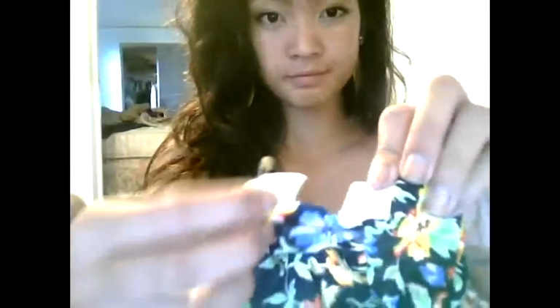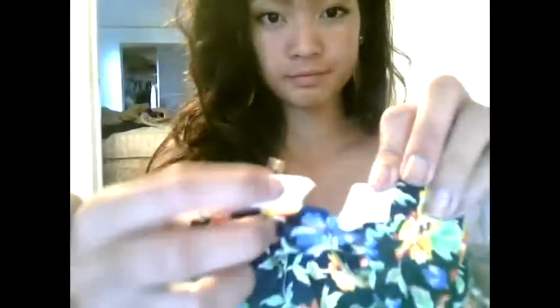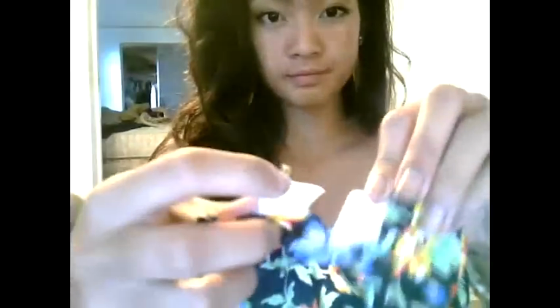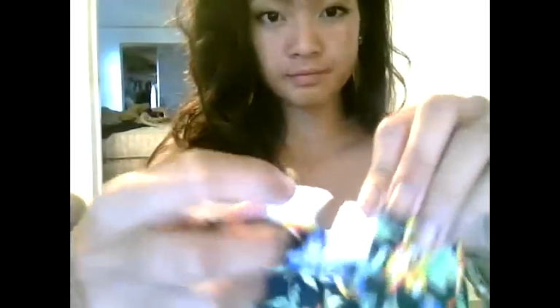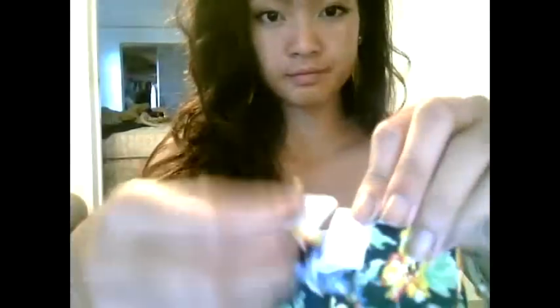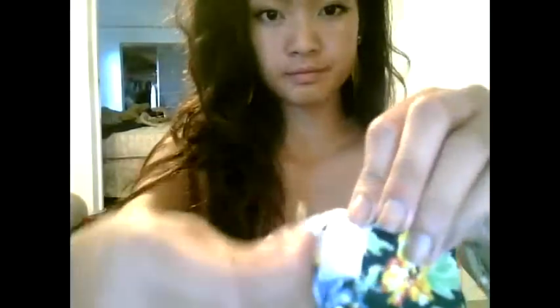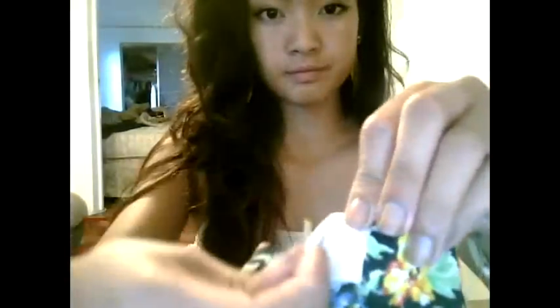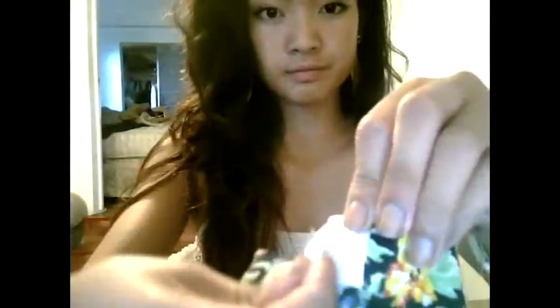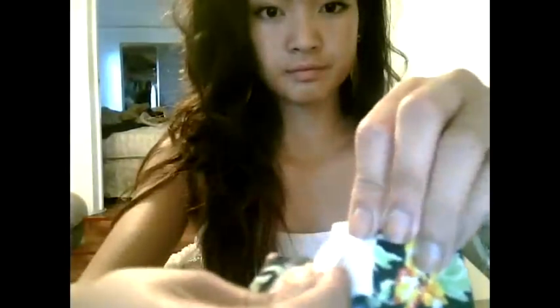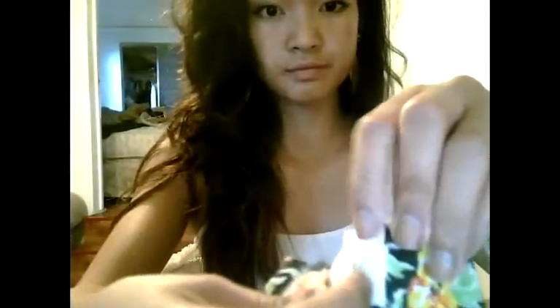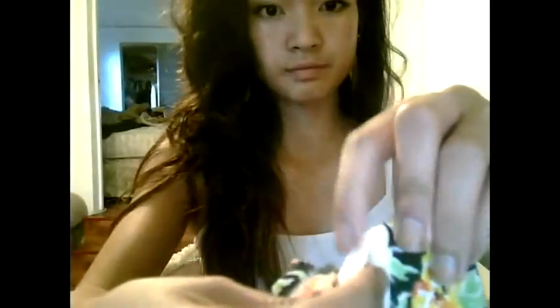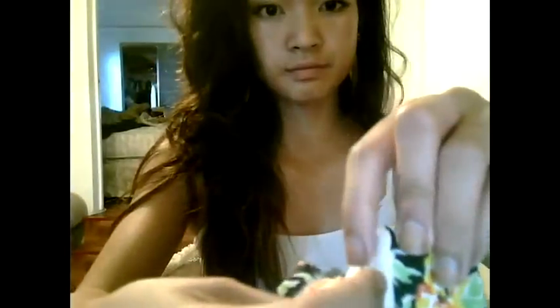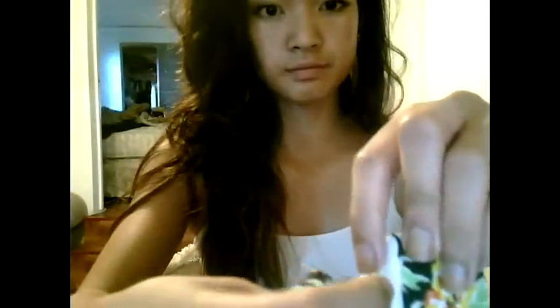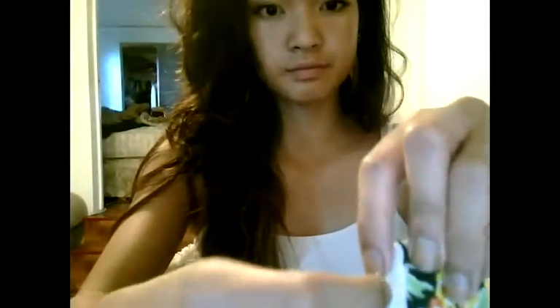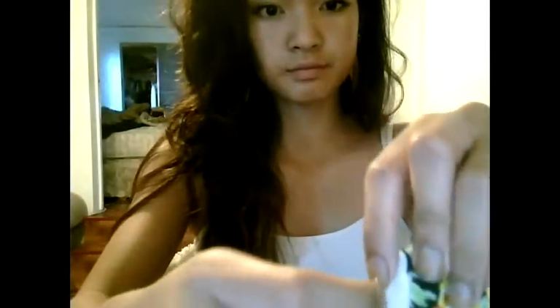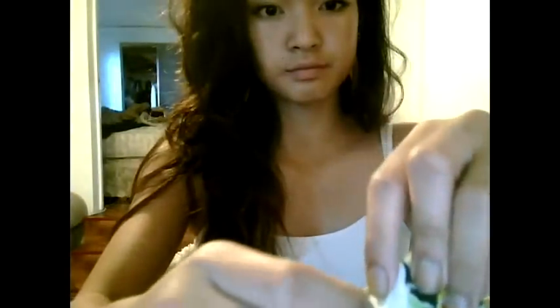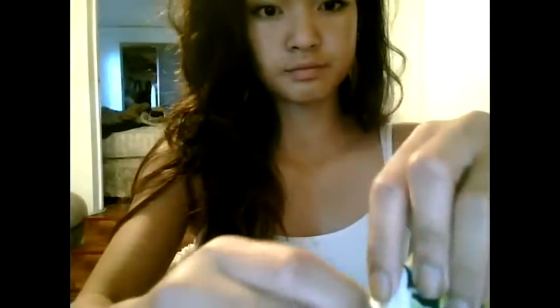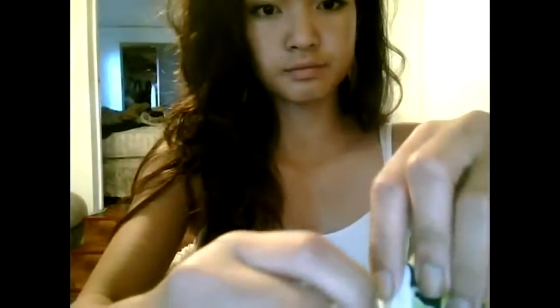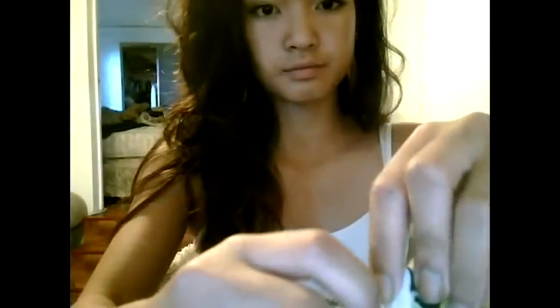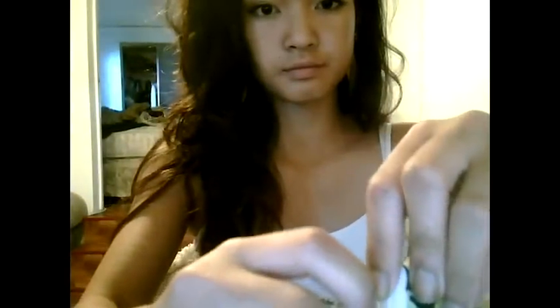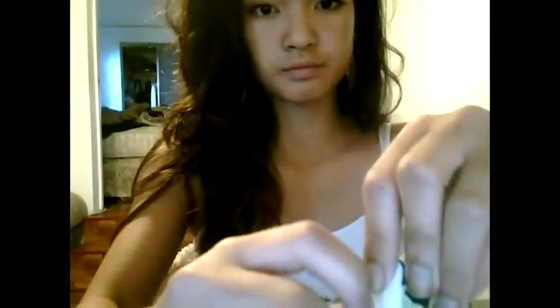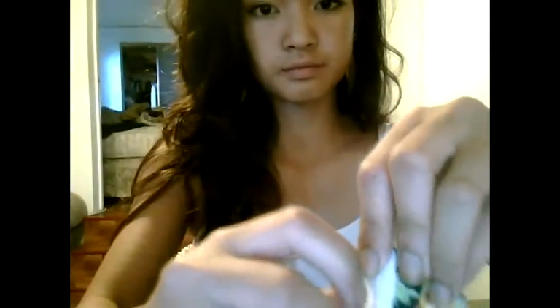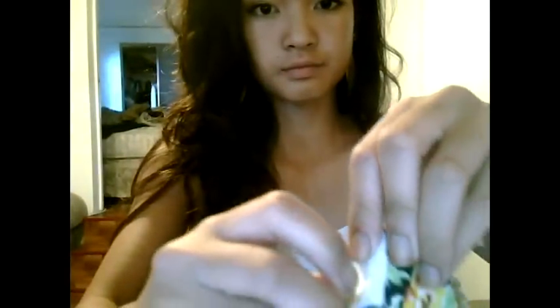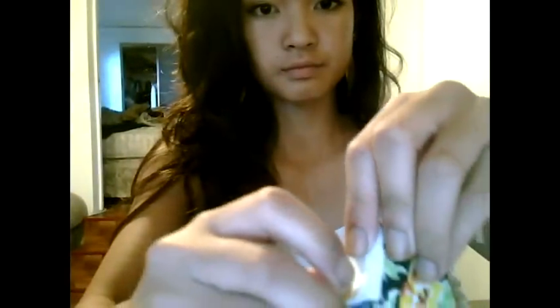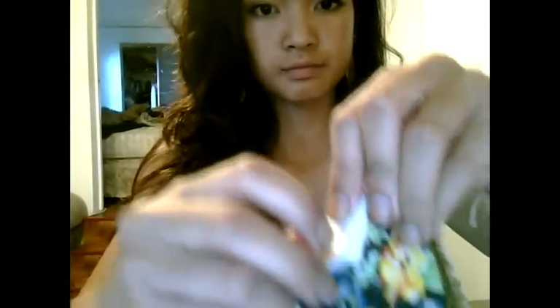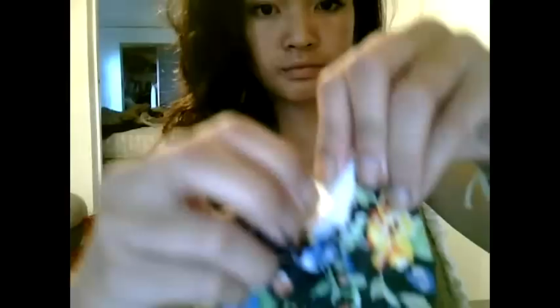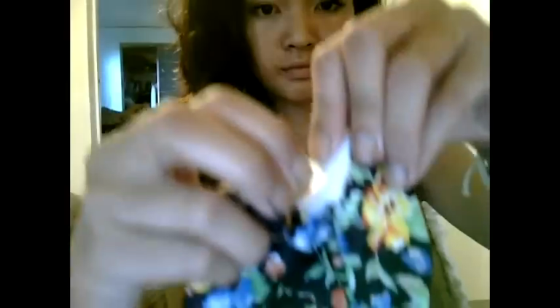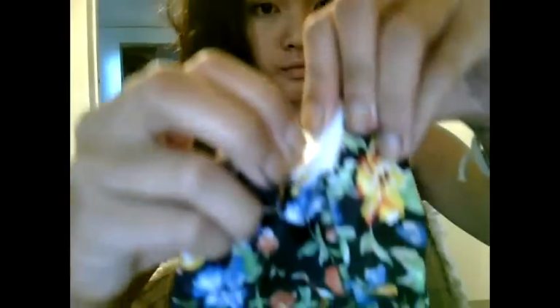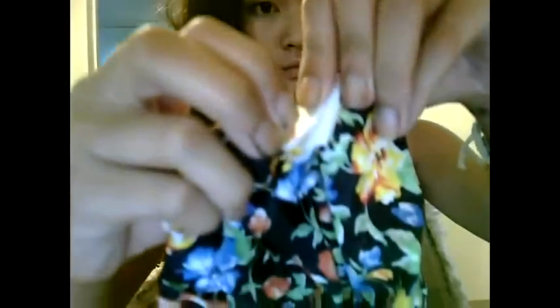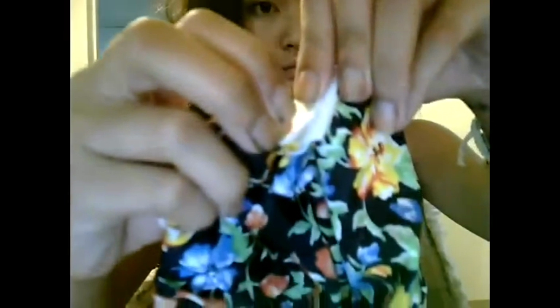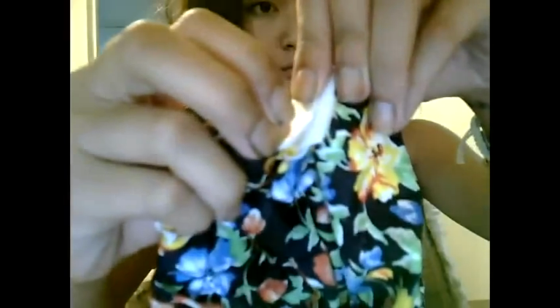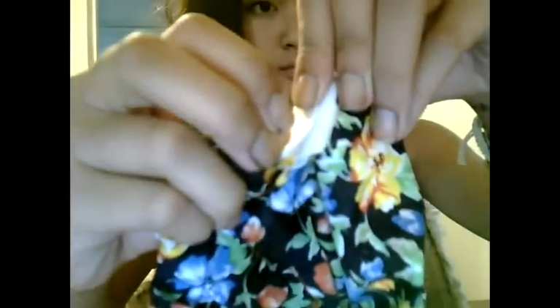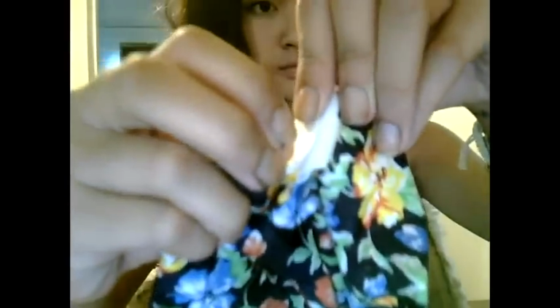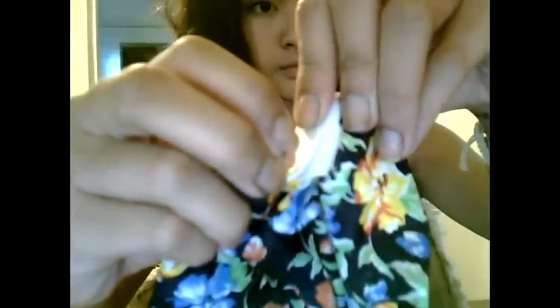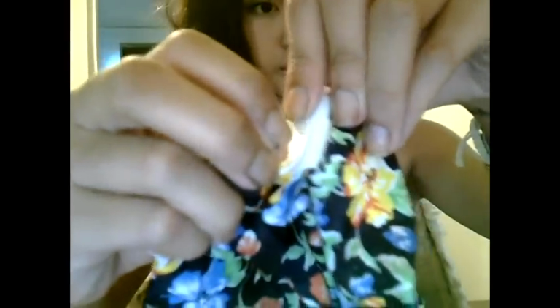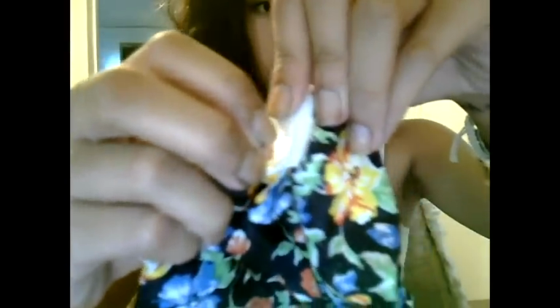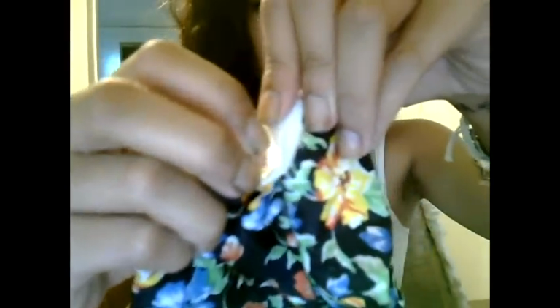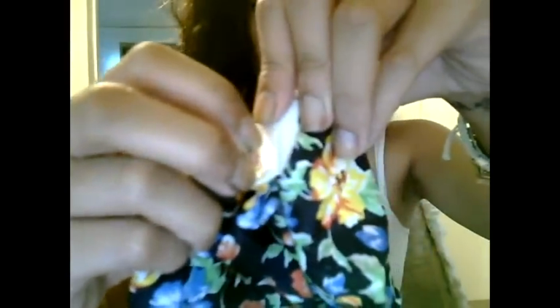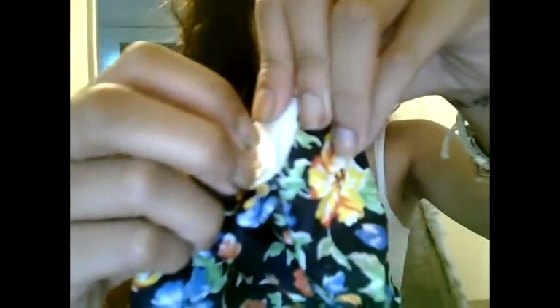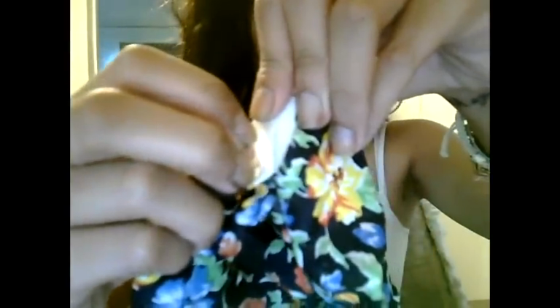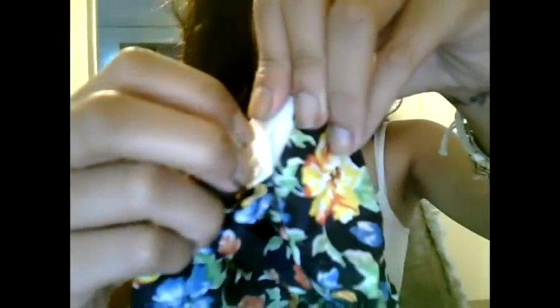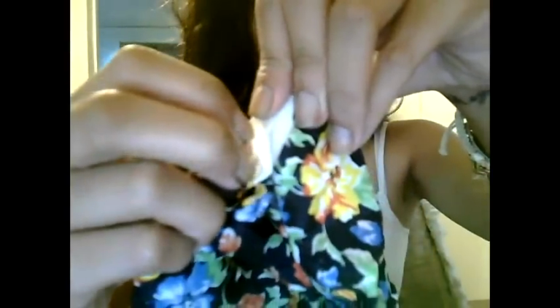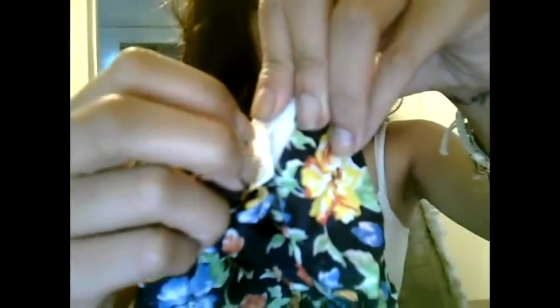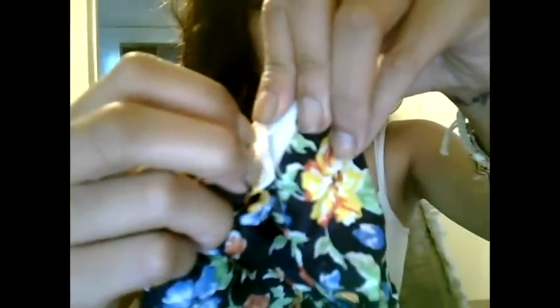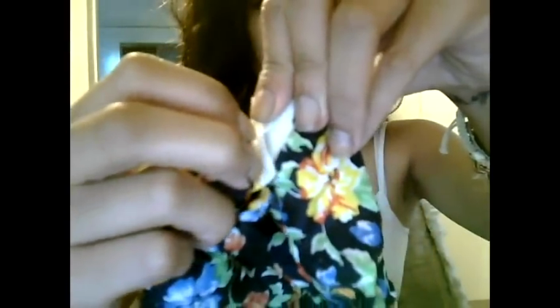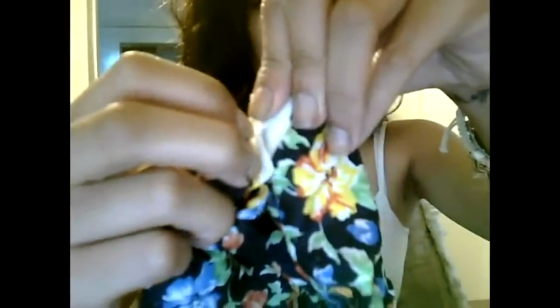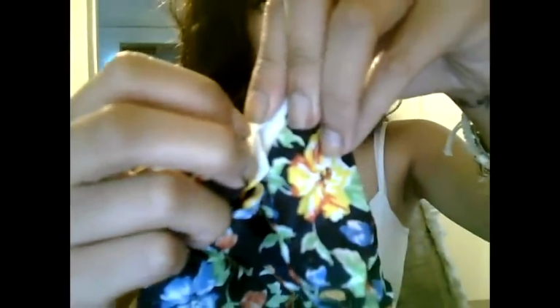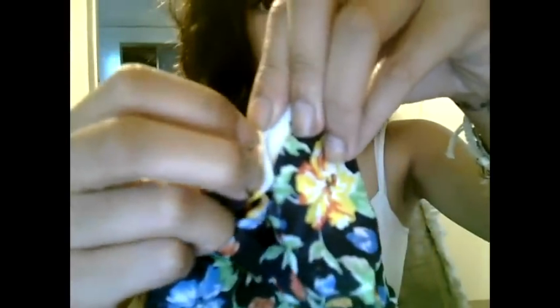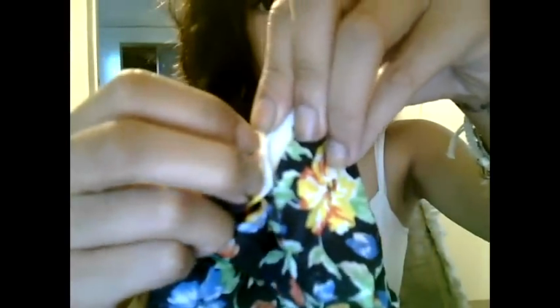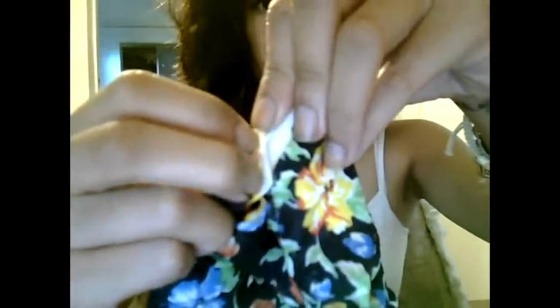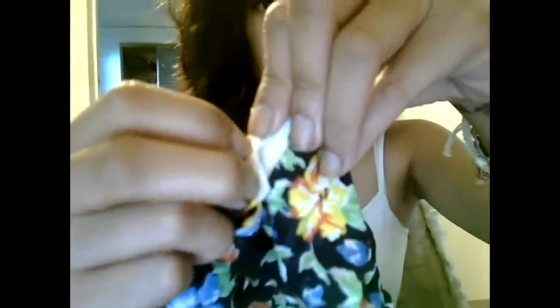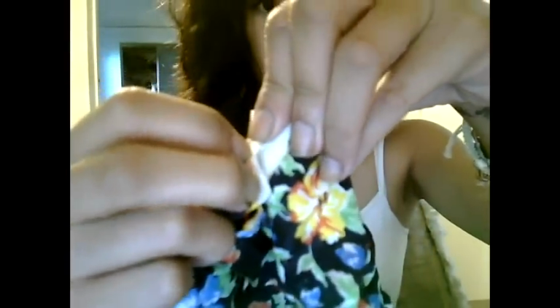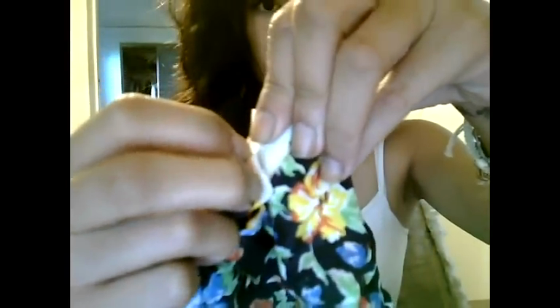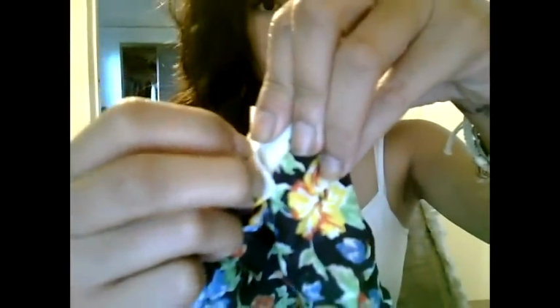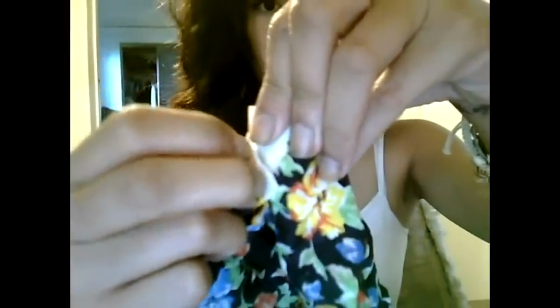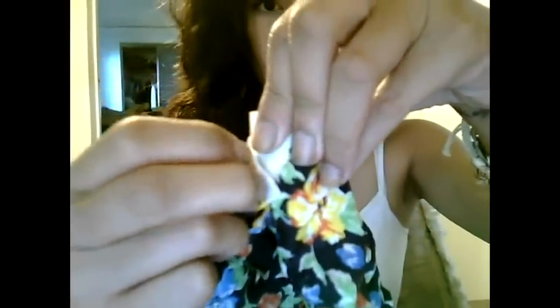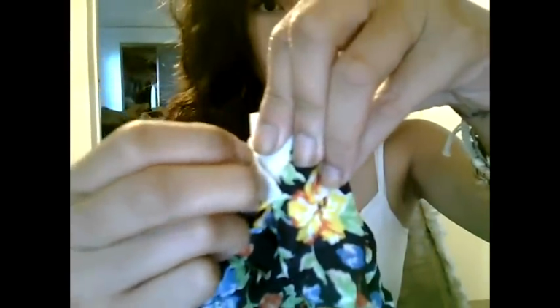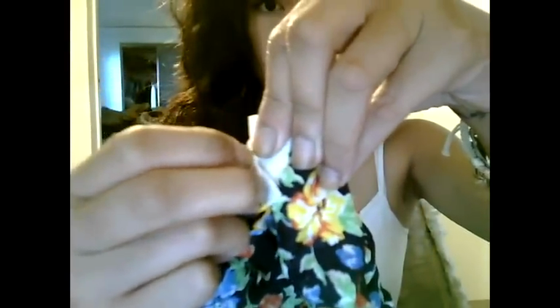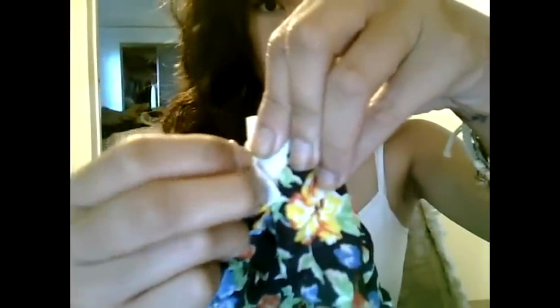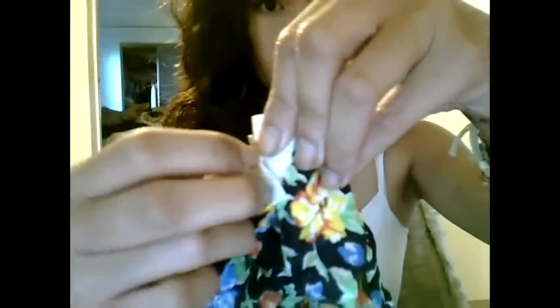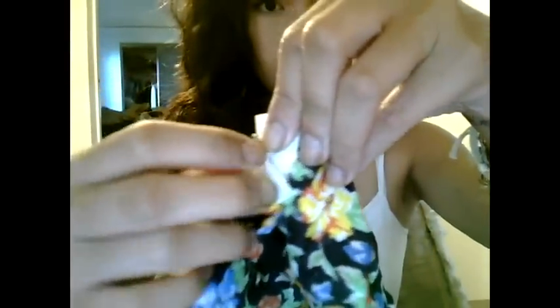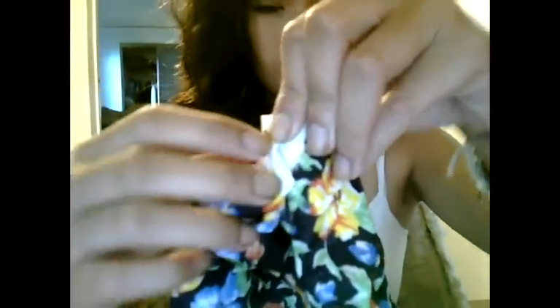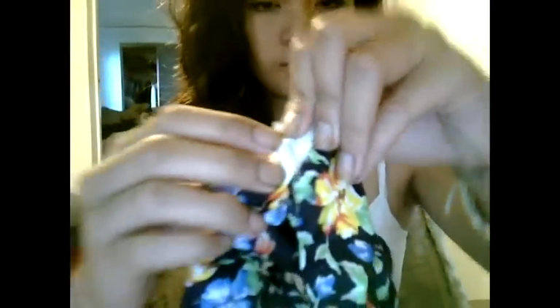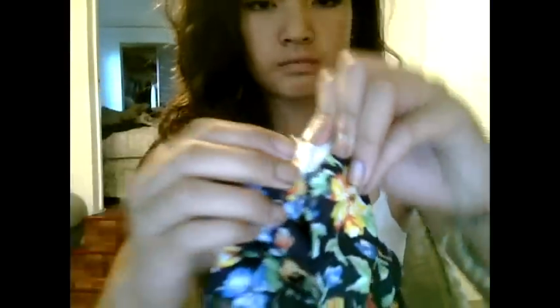Or you can just cut off the excess. And then you just put the safety pin through all of the elastic and seal it shut.